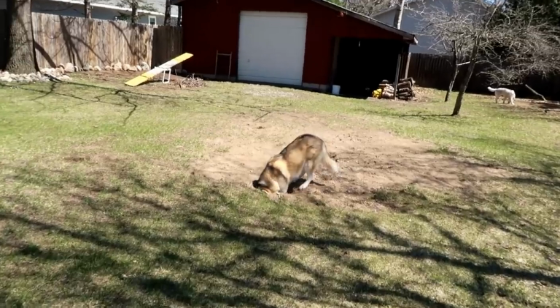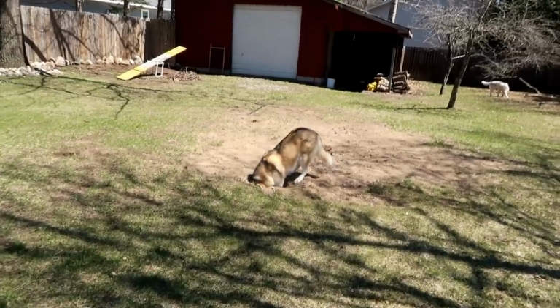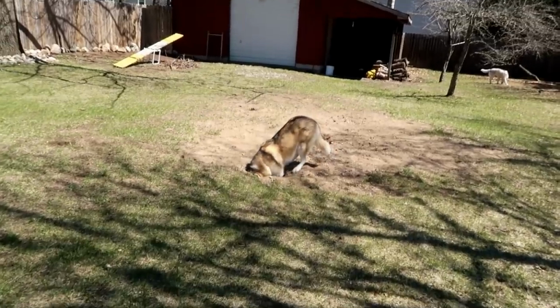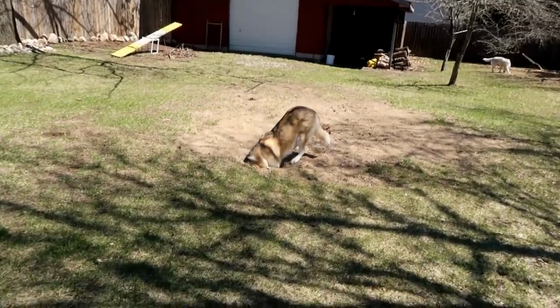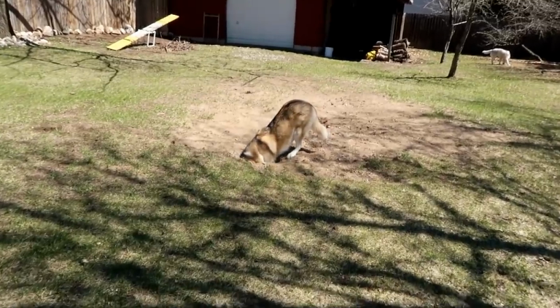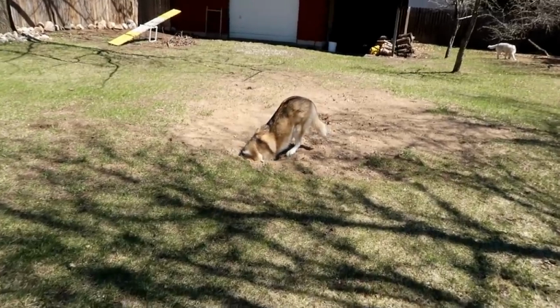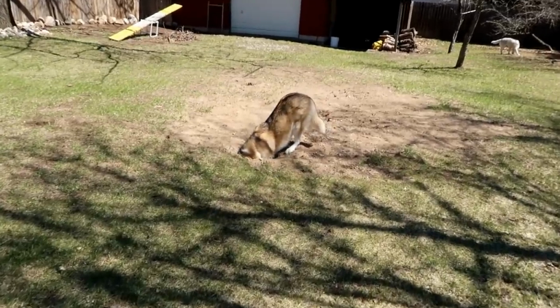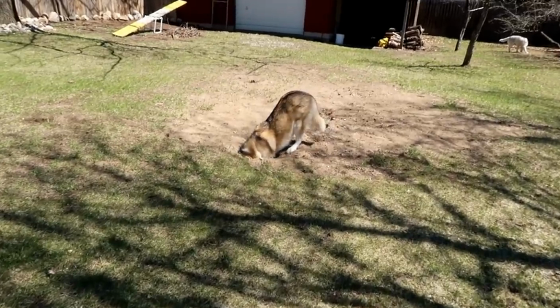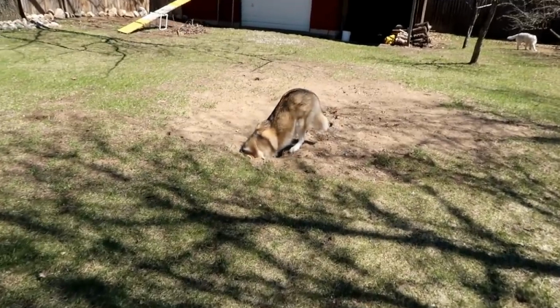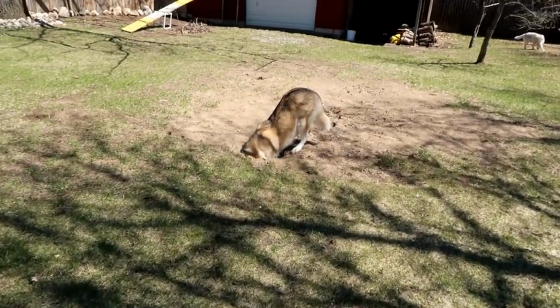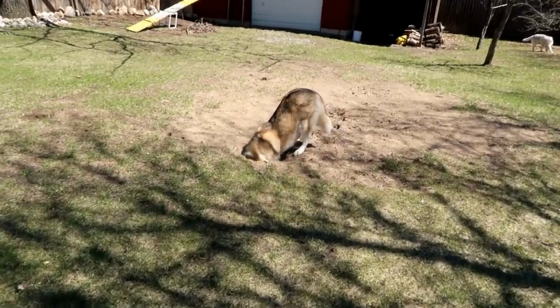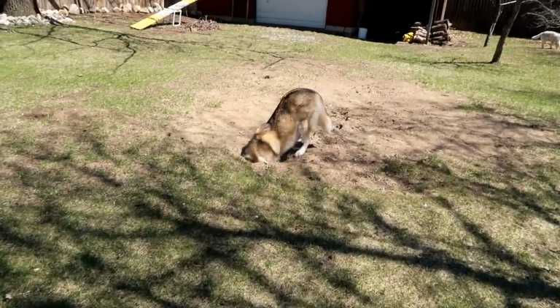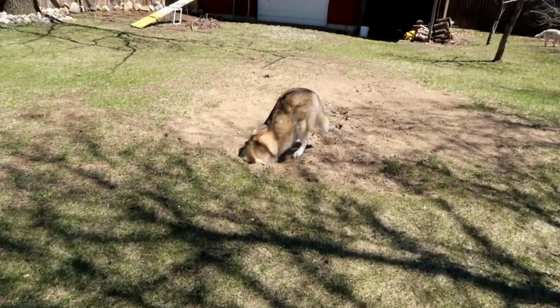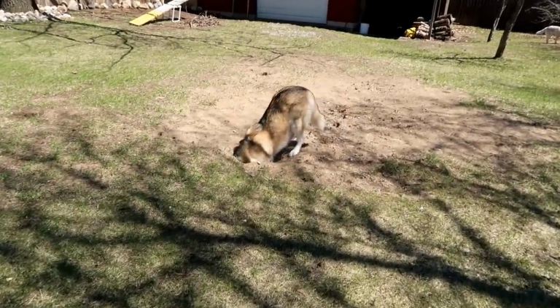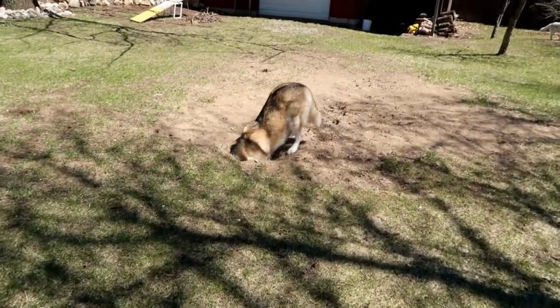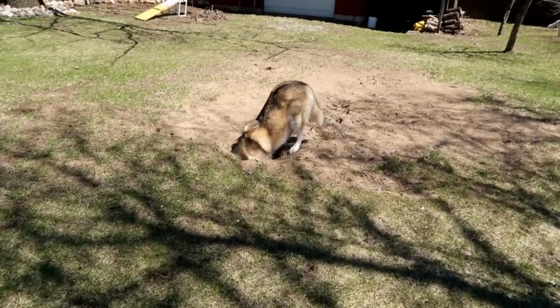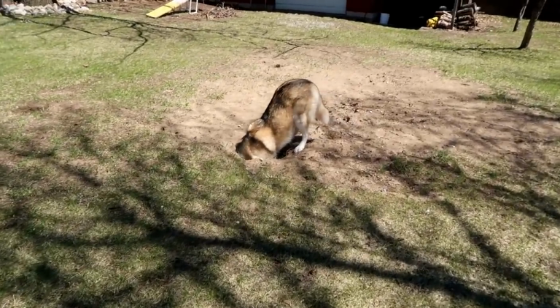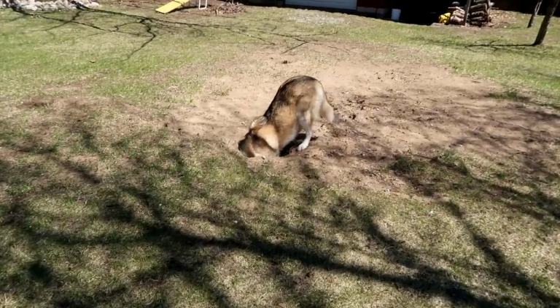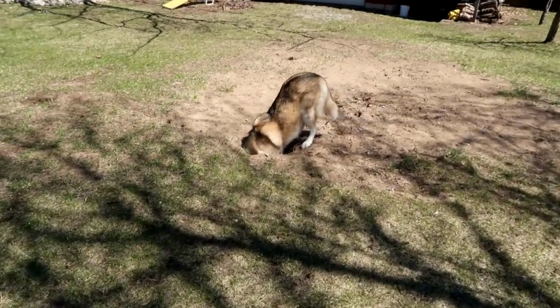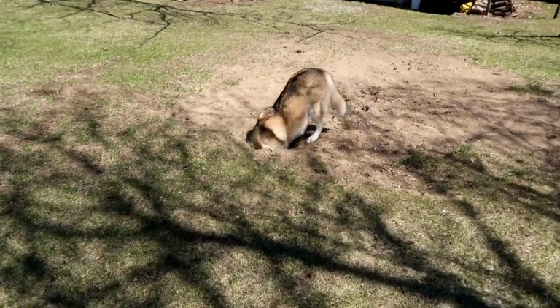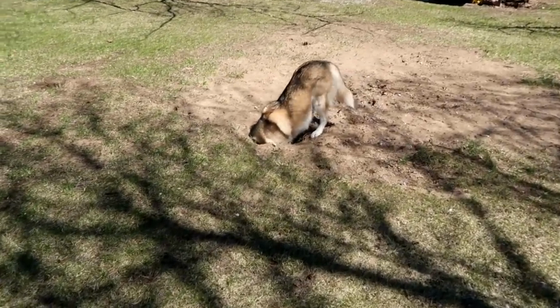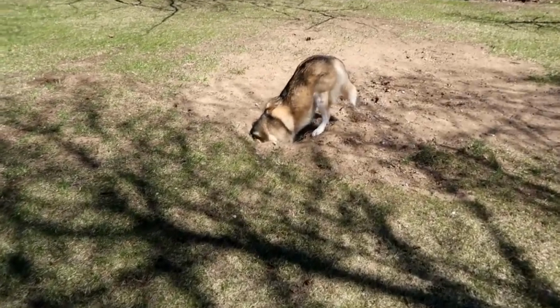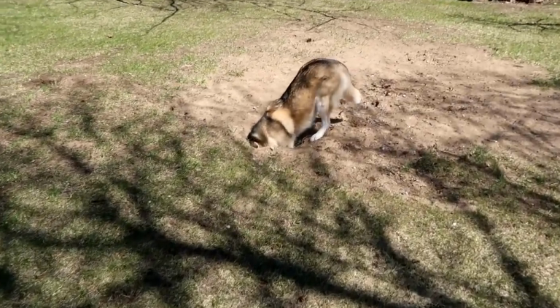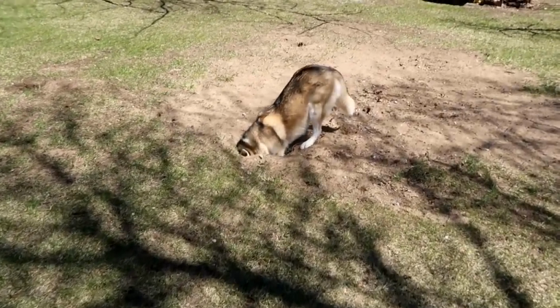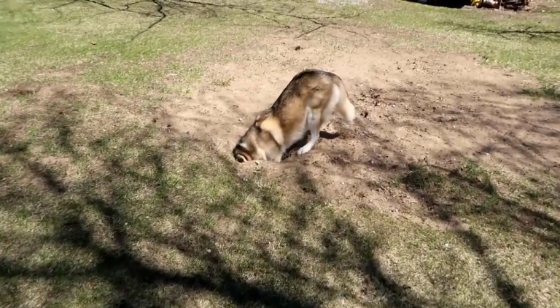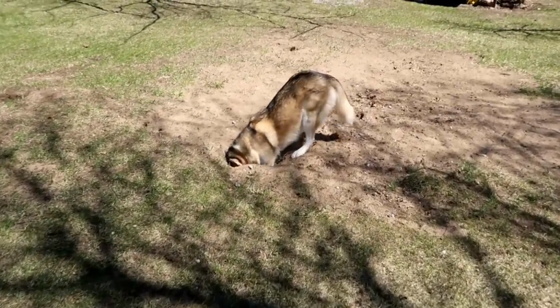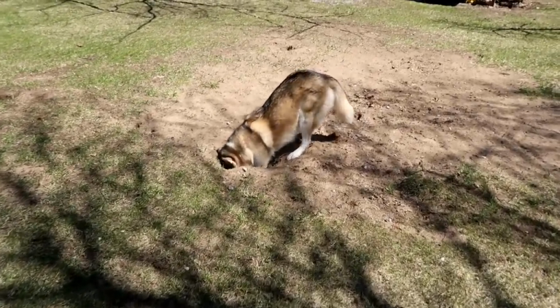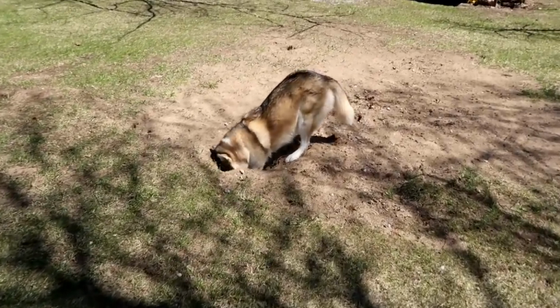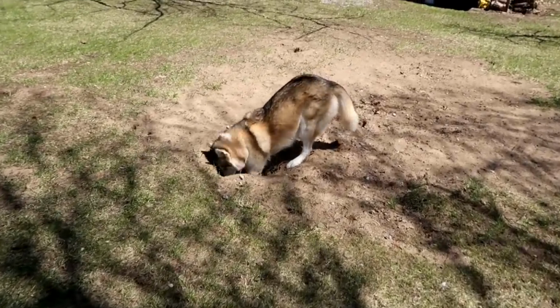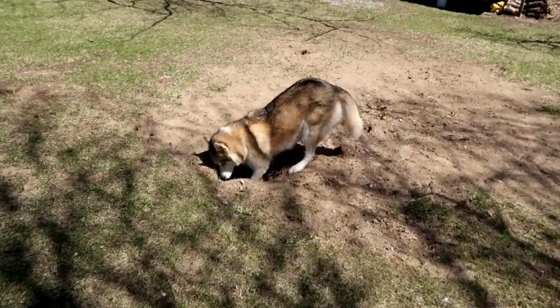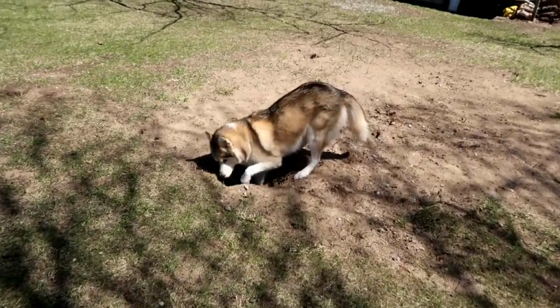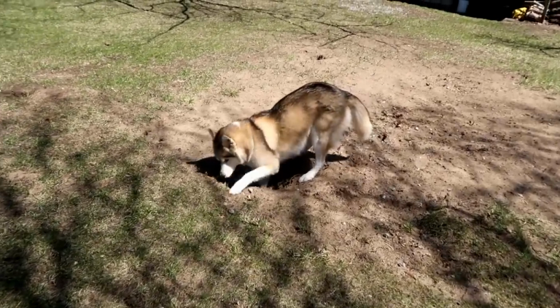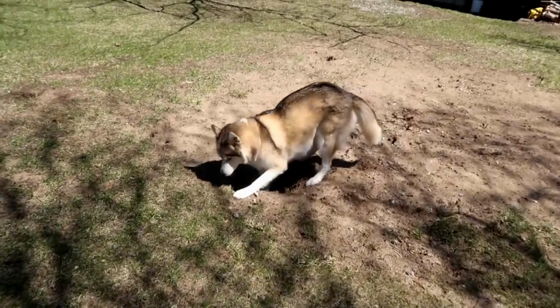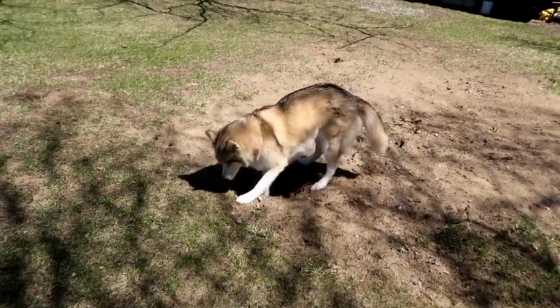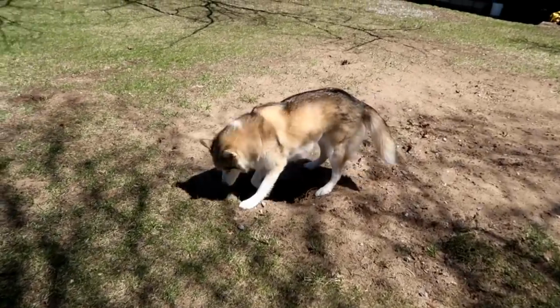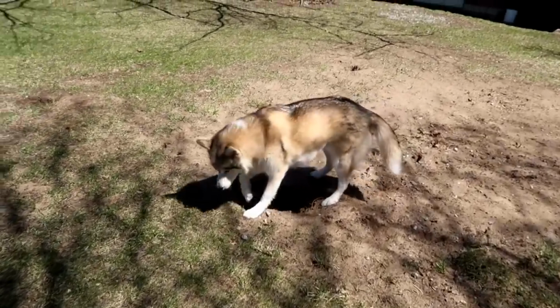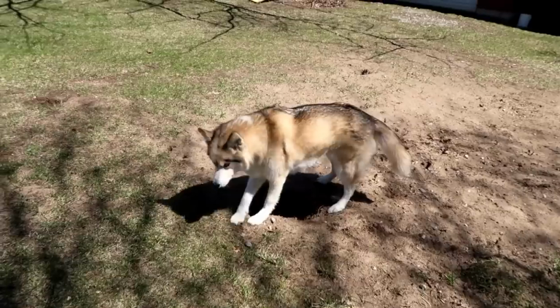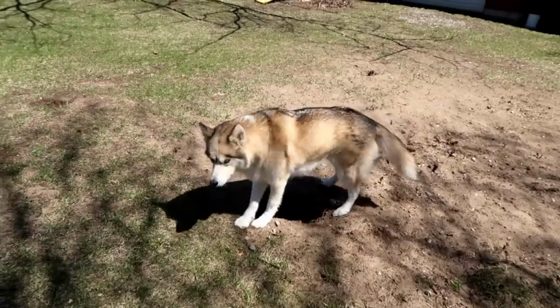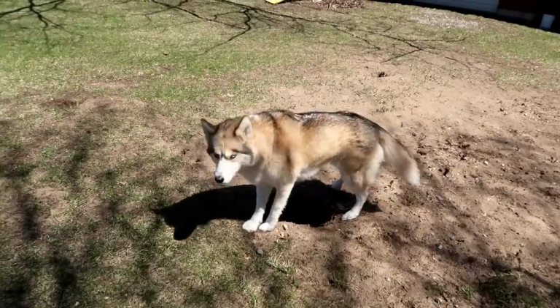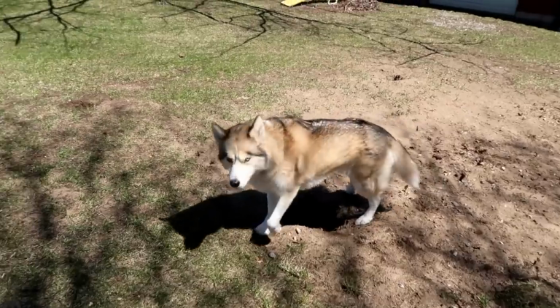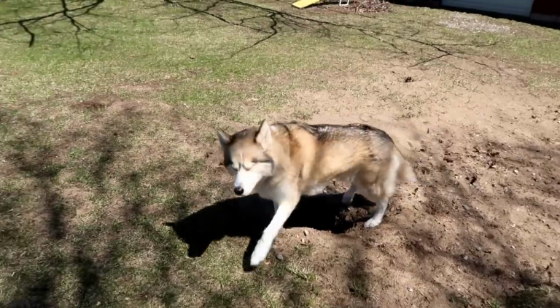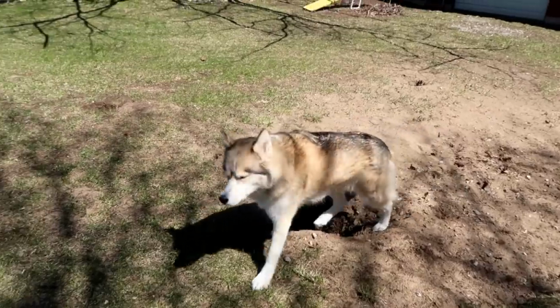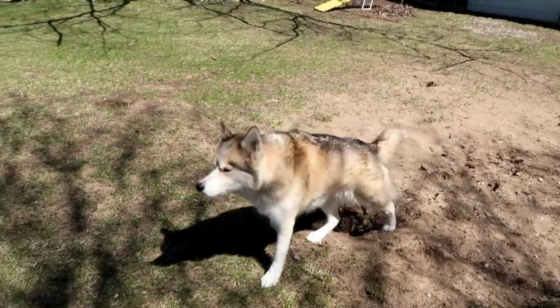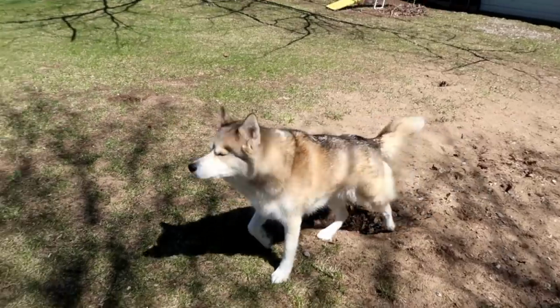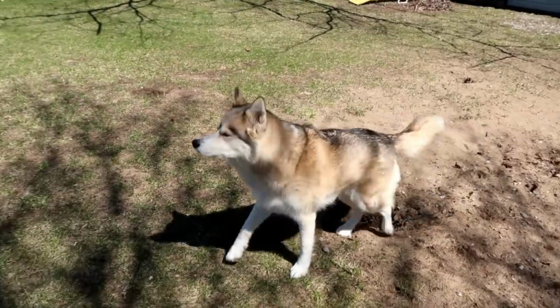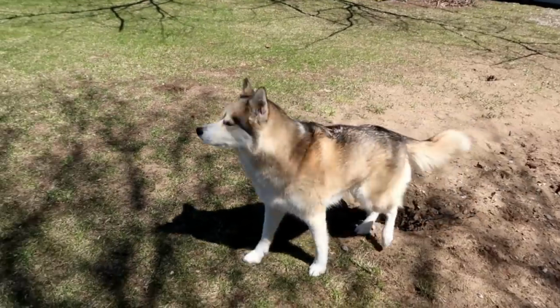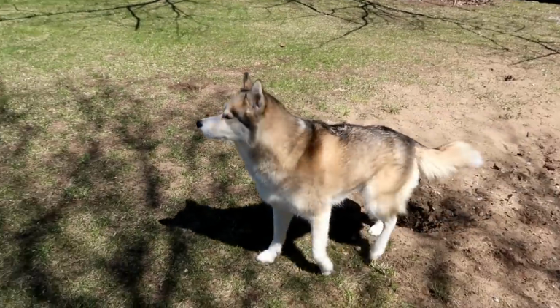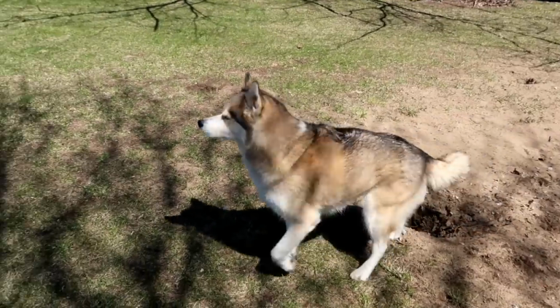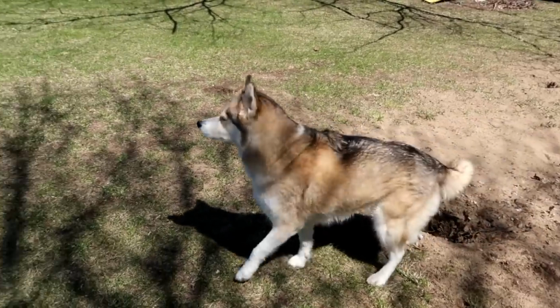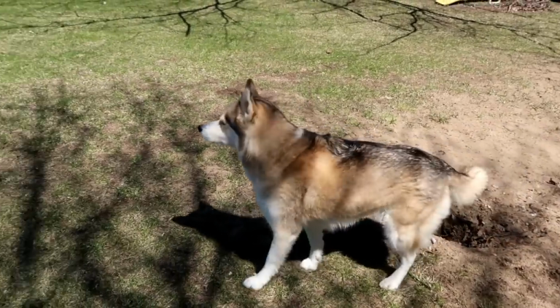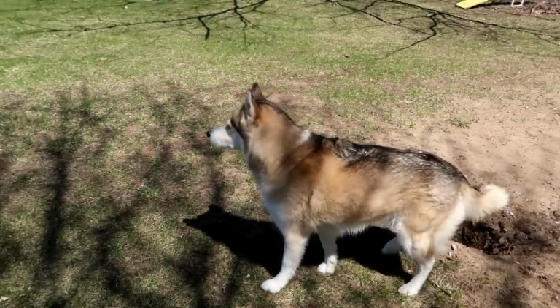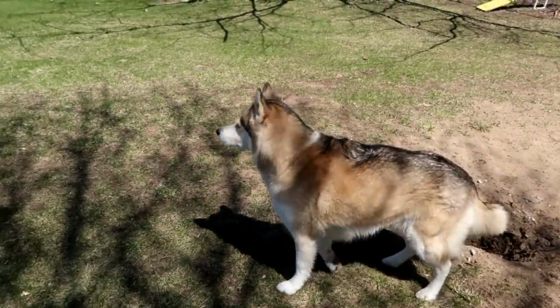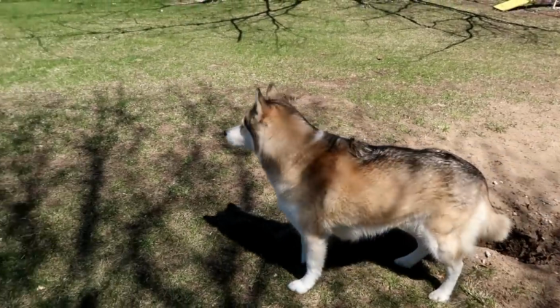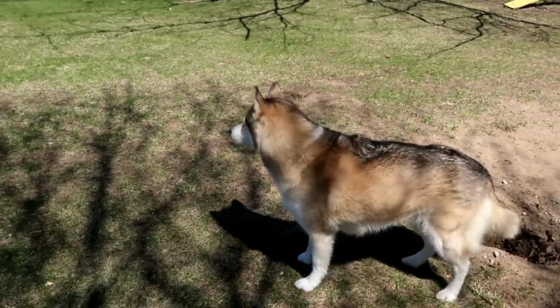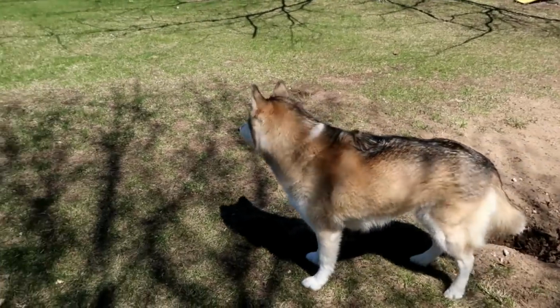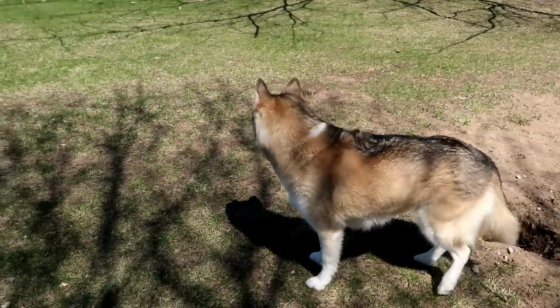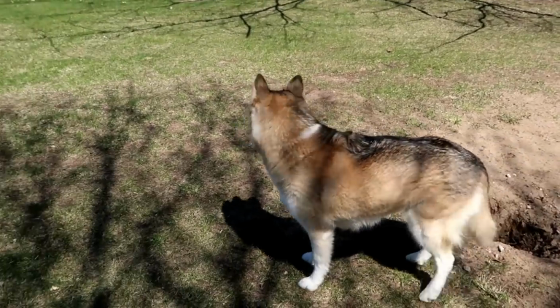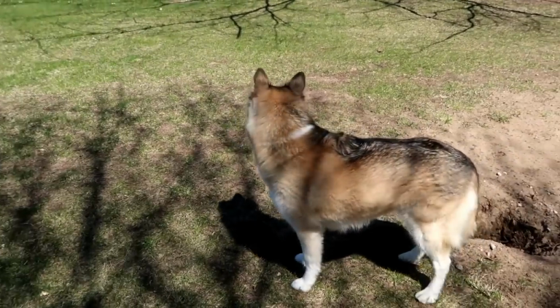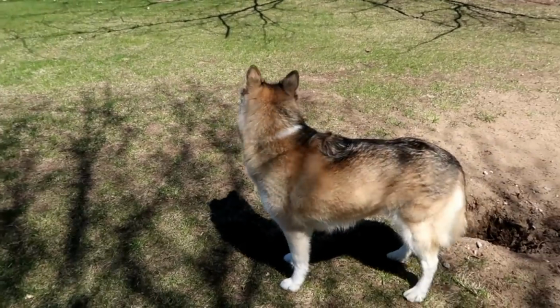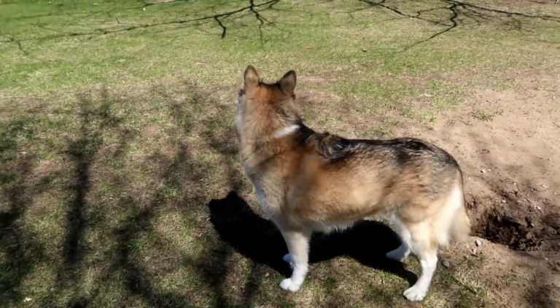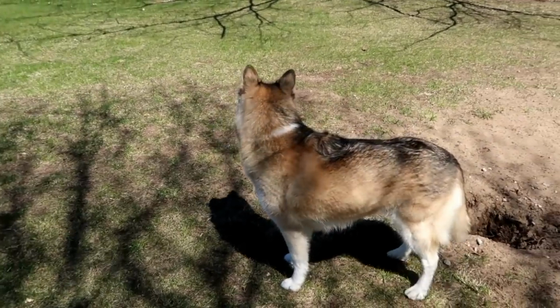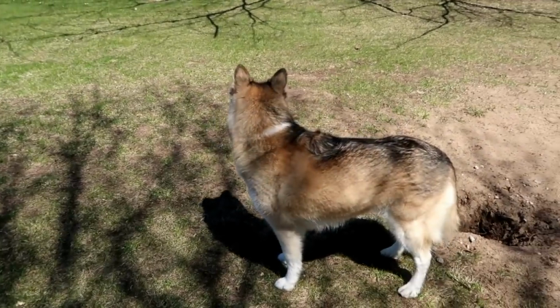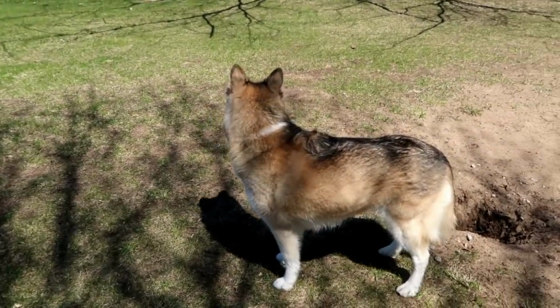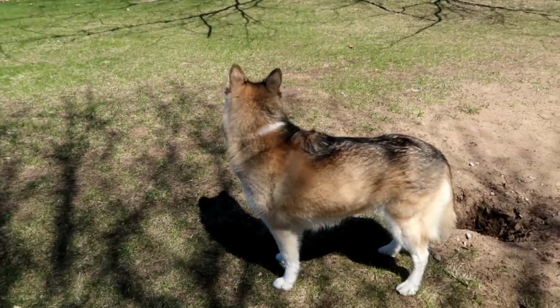There she goes! There she goes! Are you happy to have your hole back? She's happy!